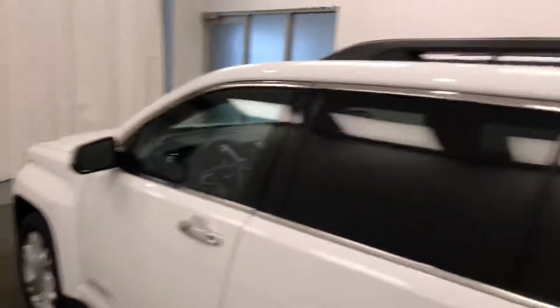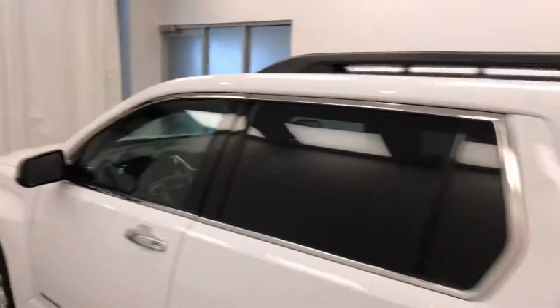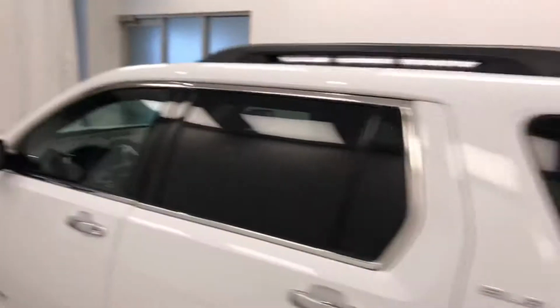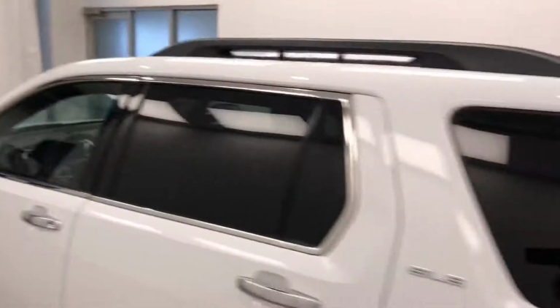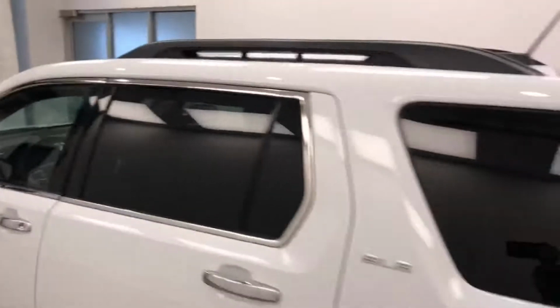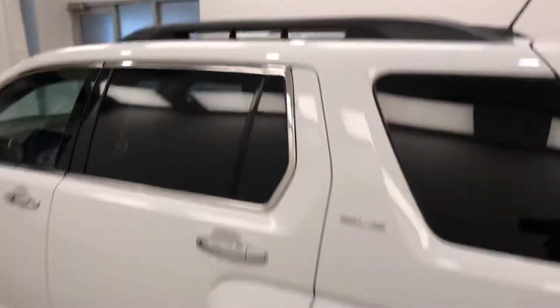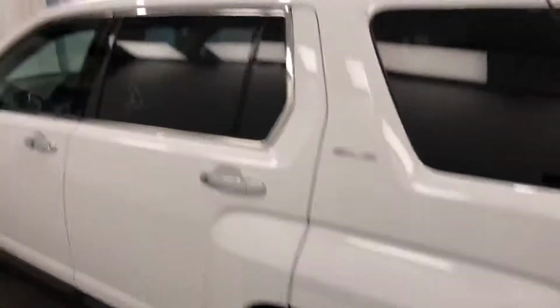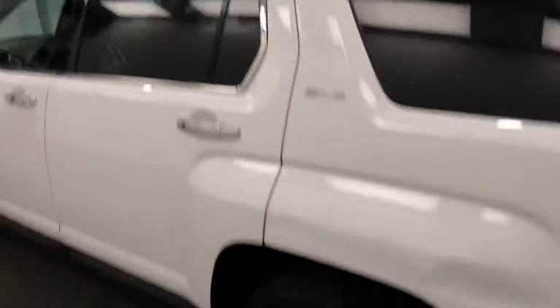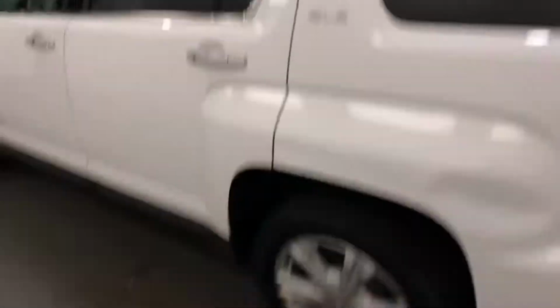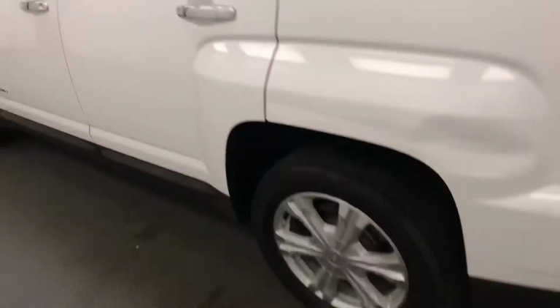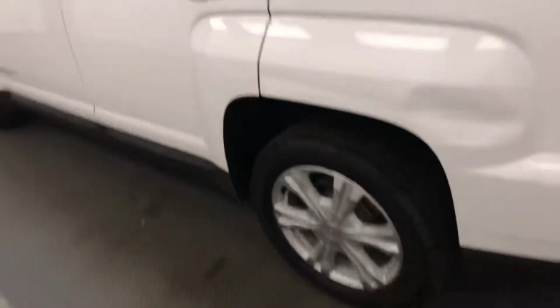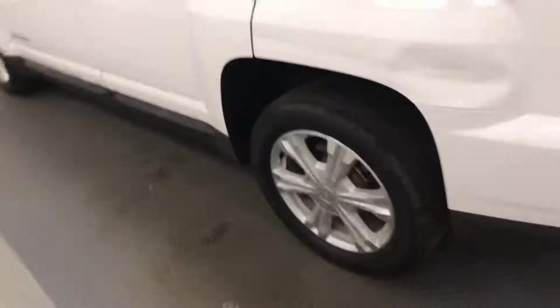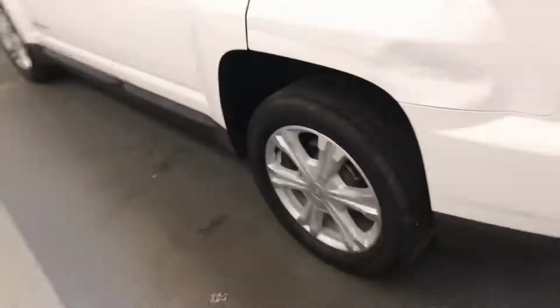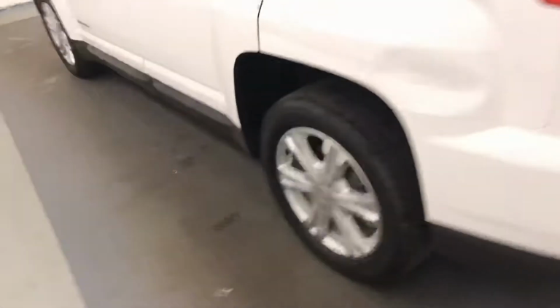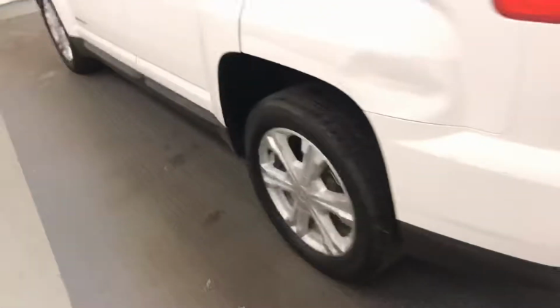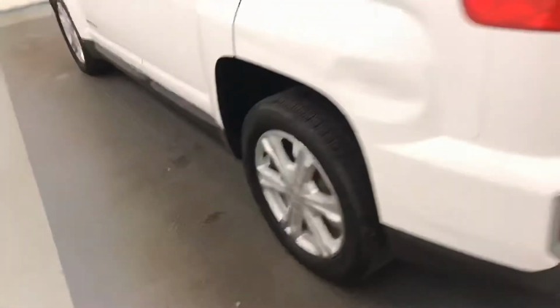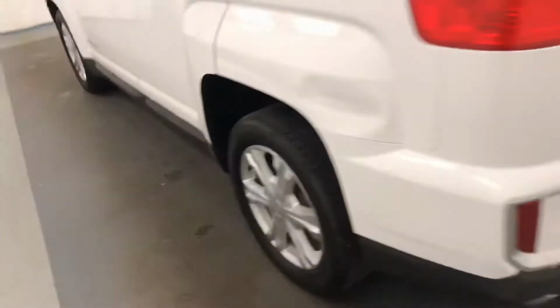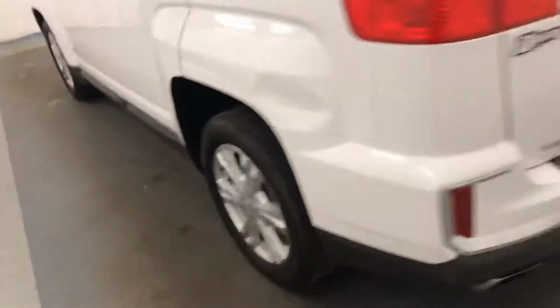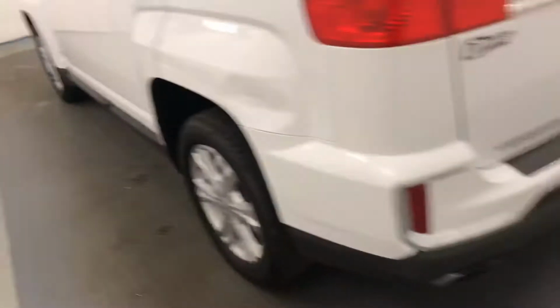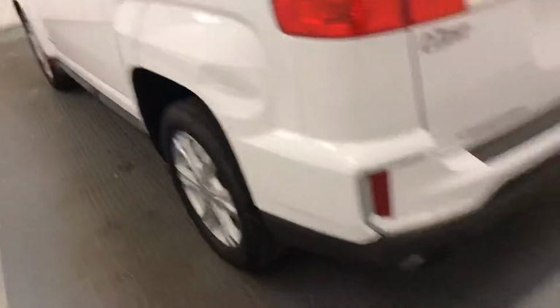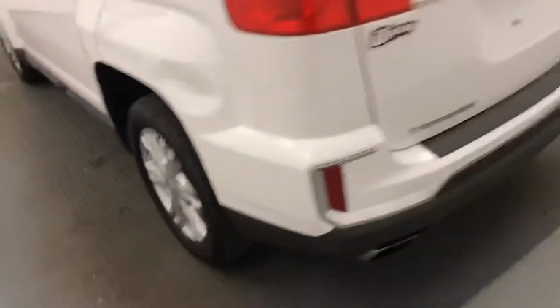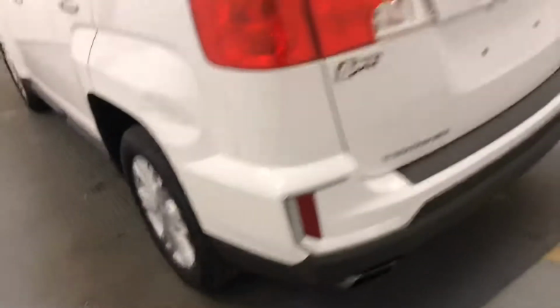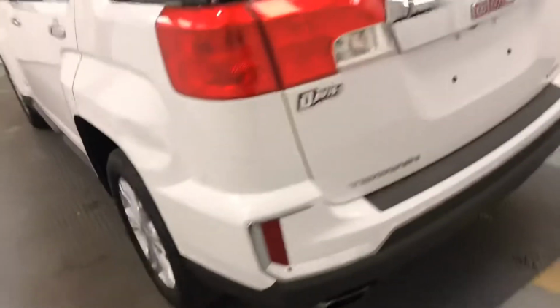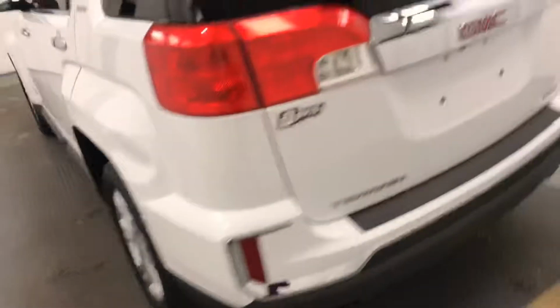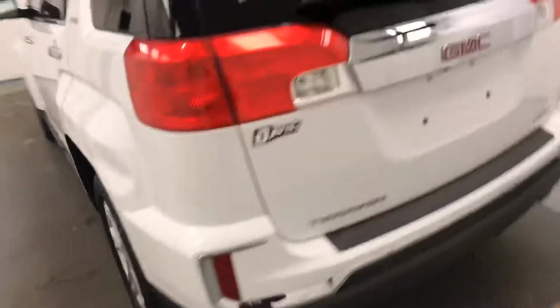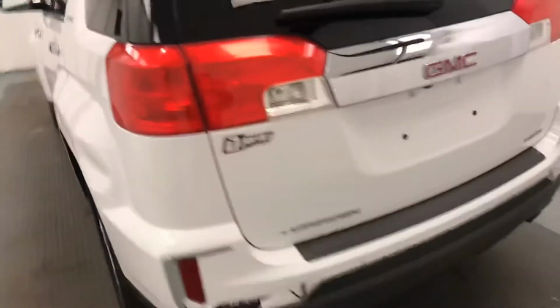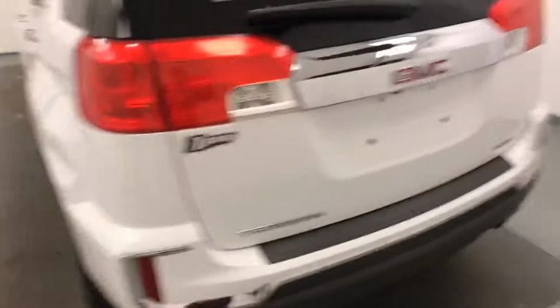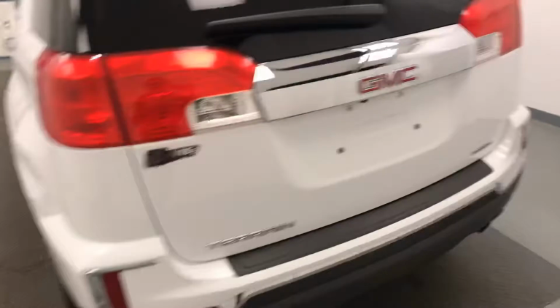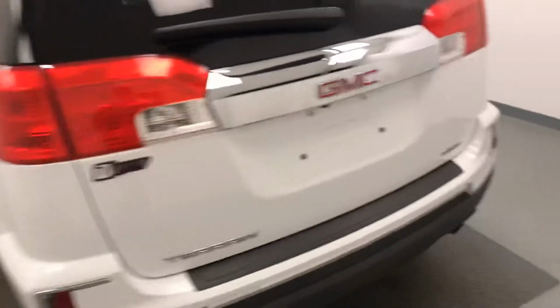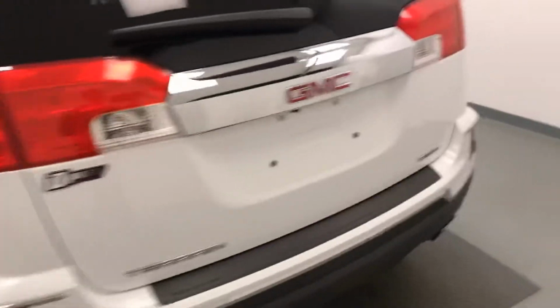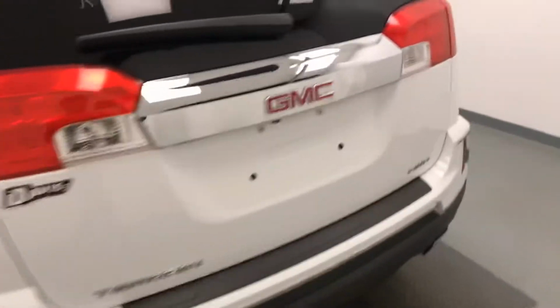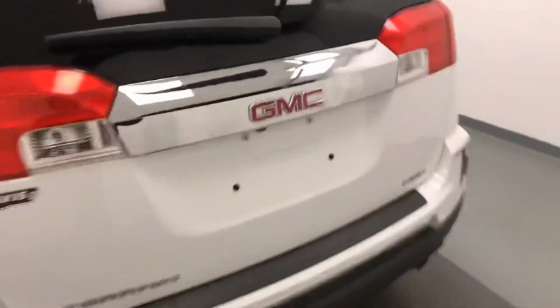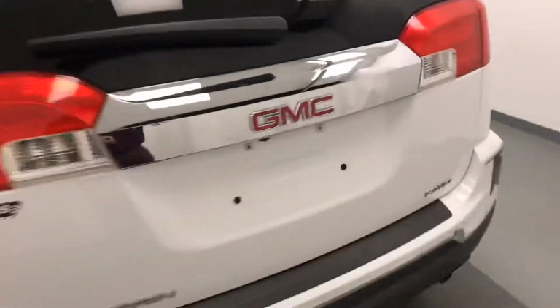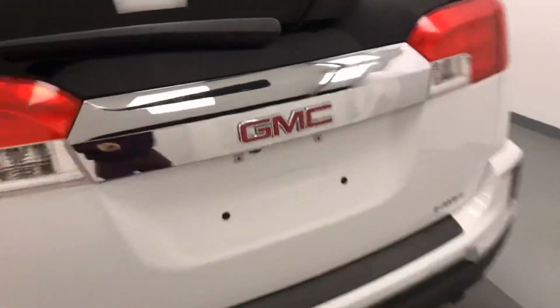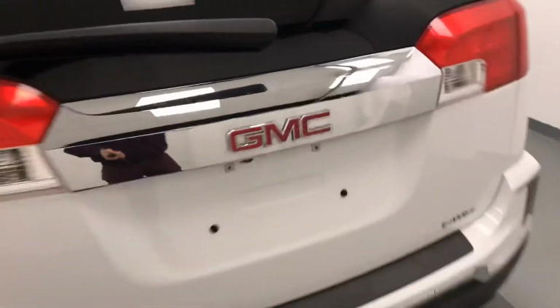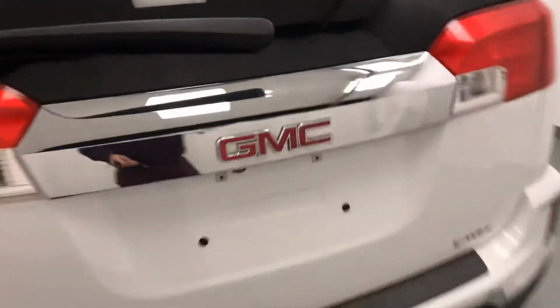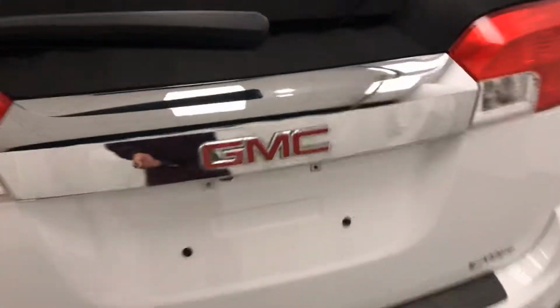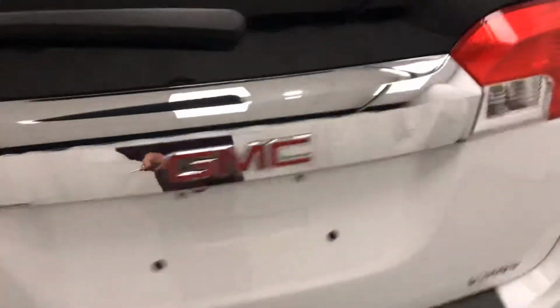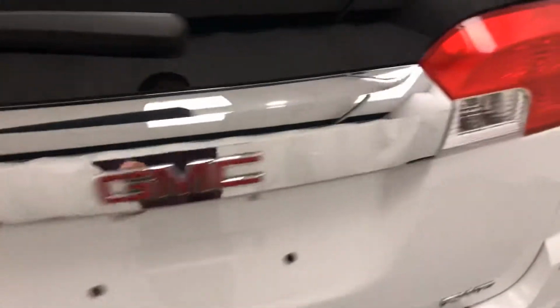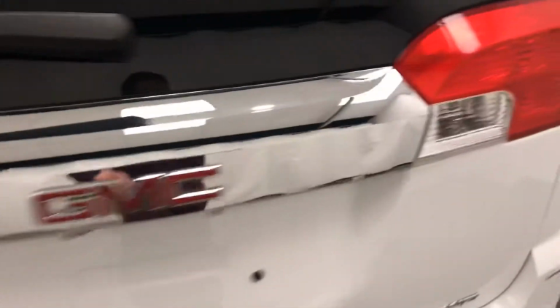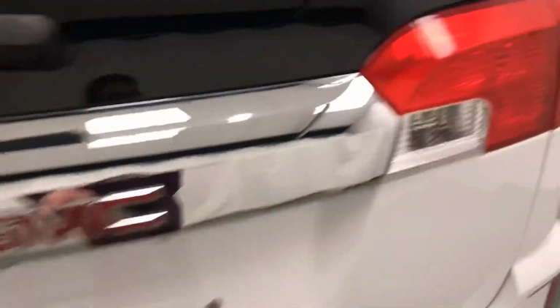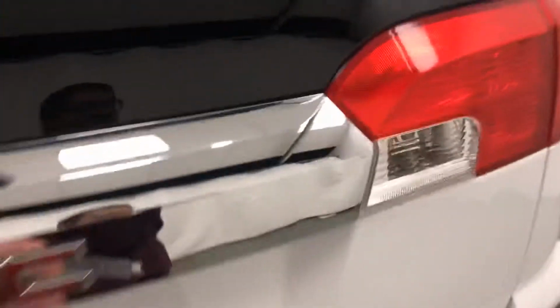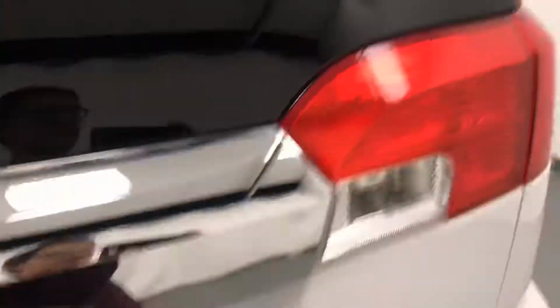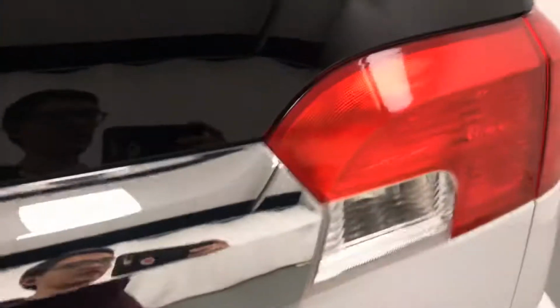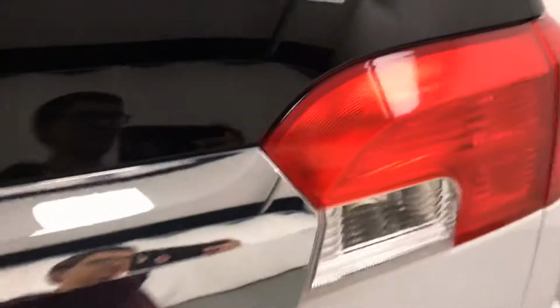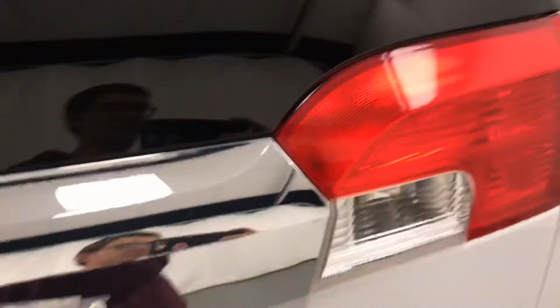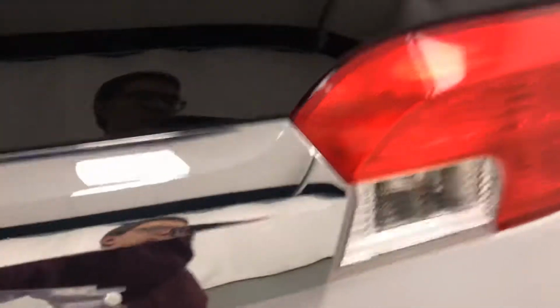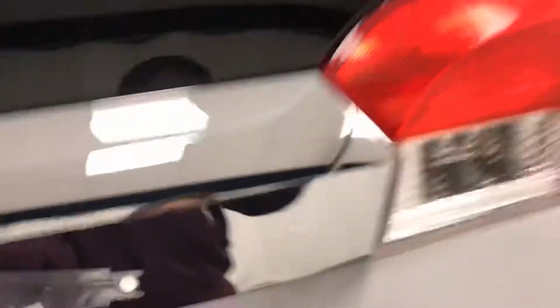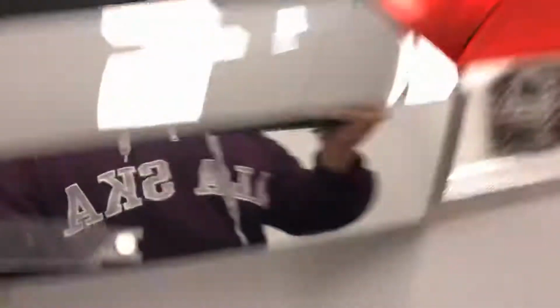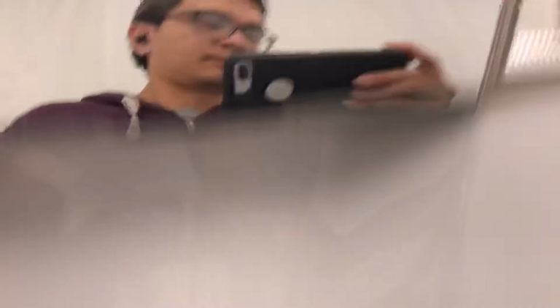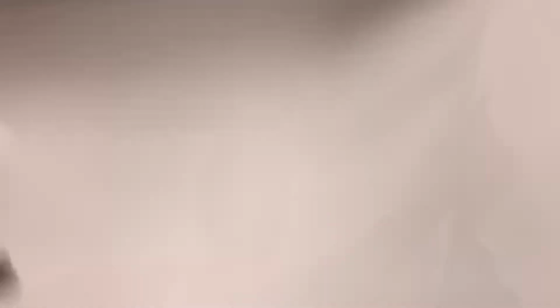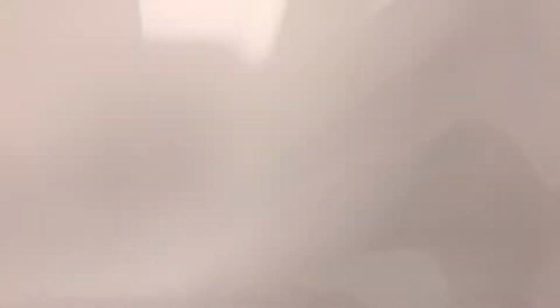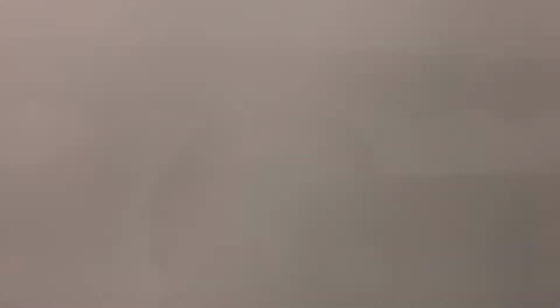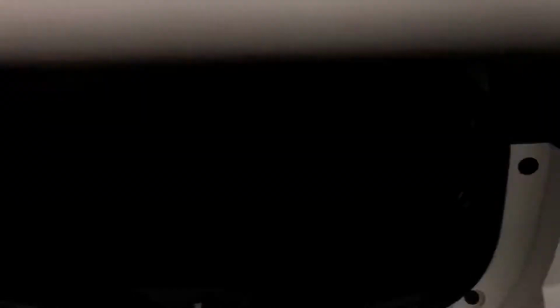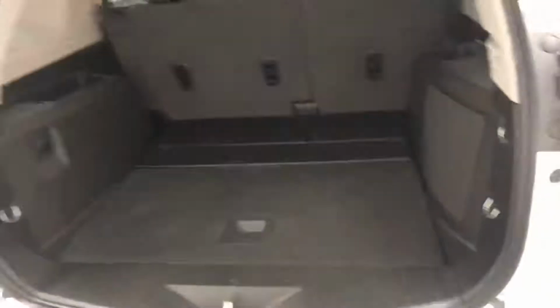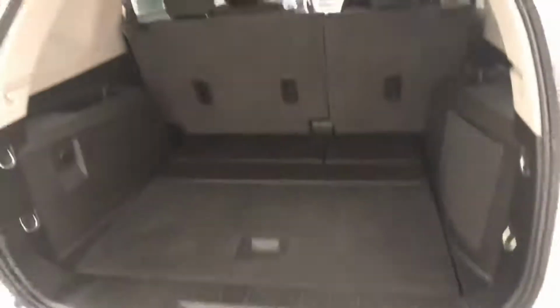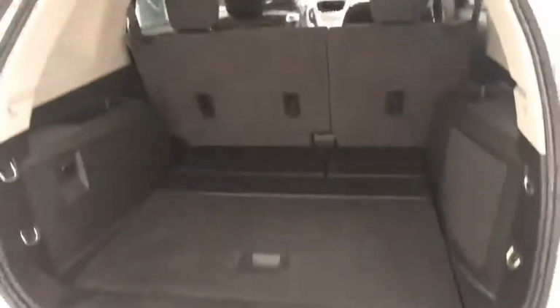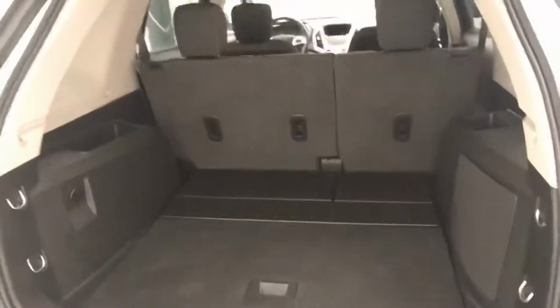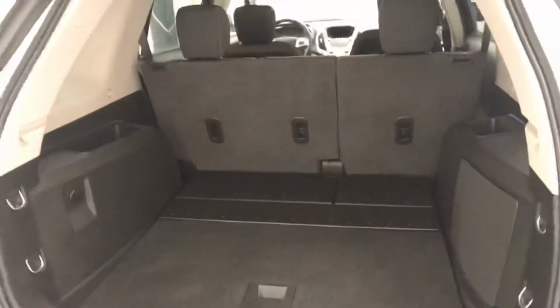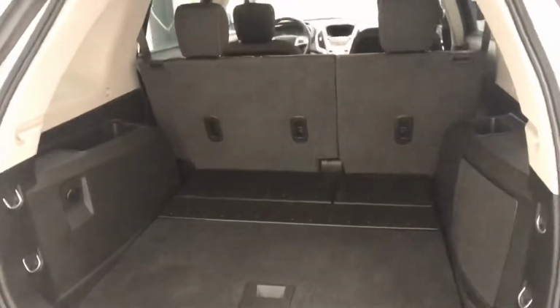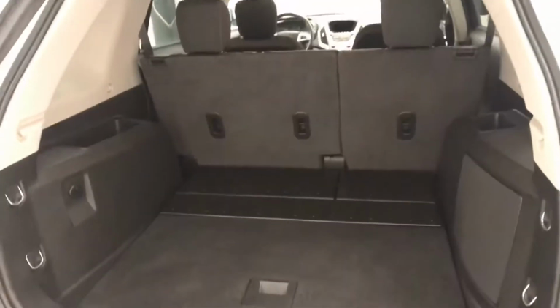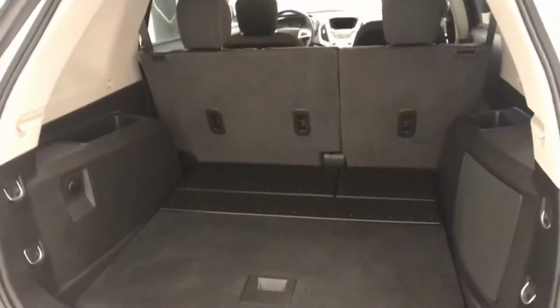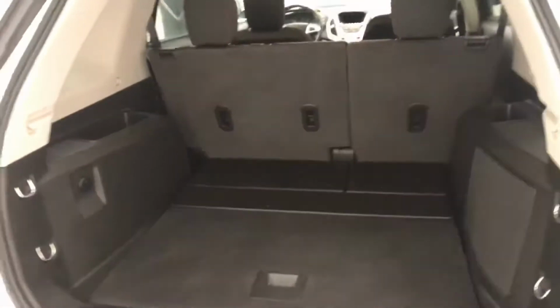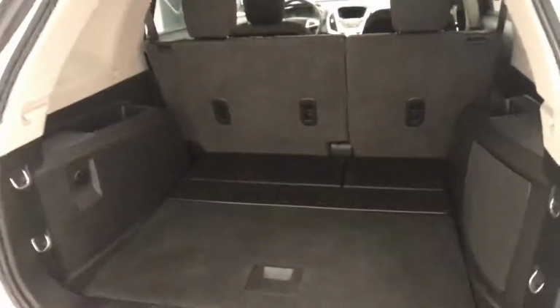we have a roof rack, 18 inch alloy rims, remote start, backup camera, and a lot more cargo space.